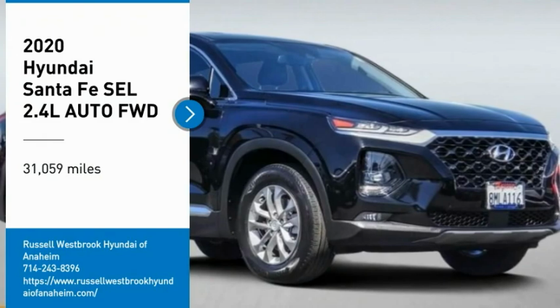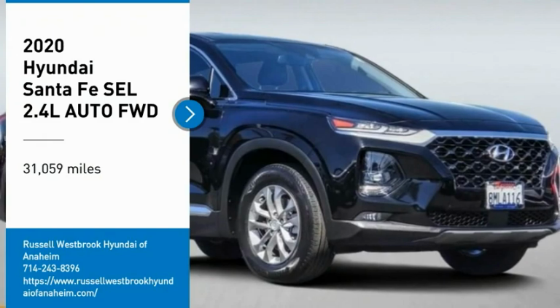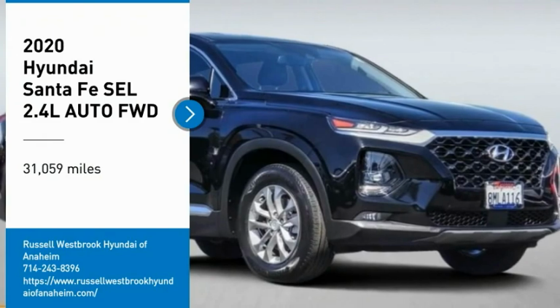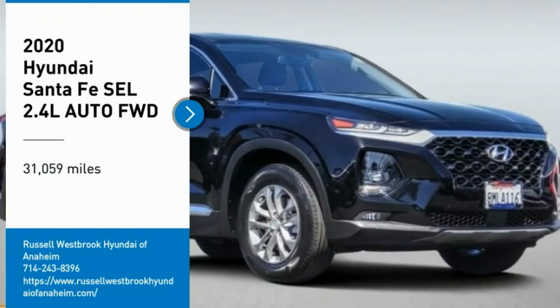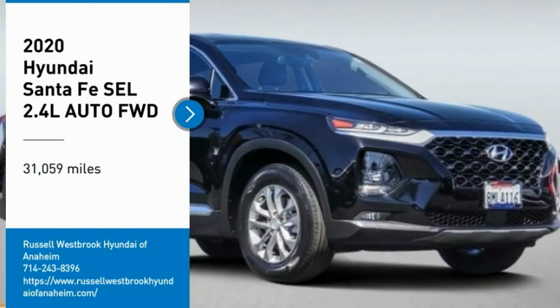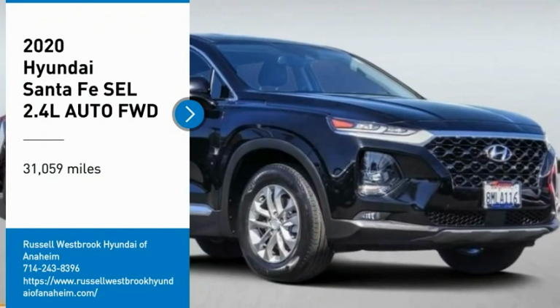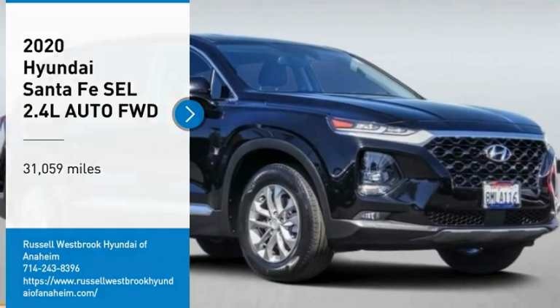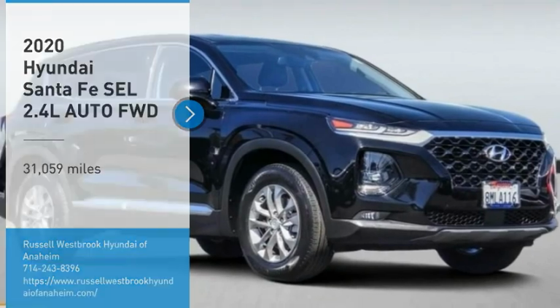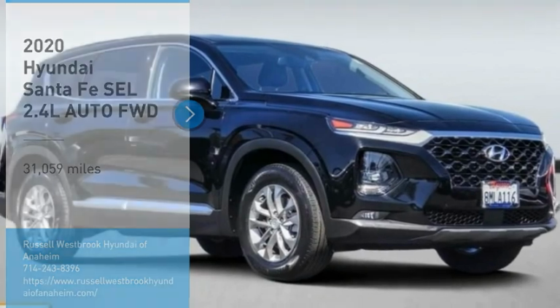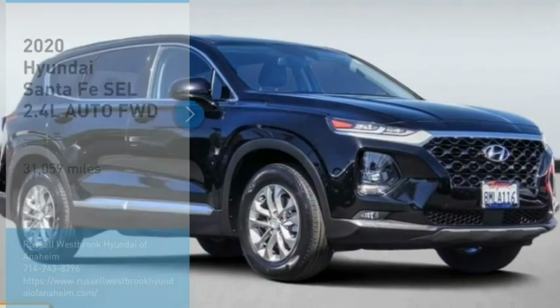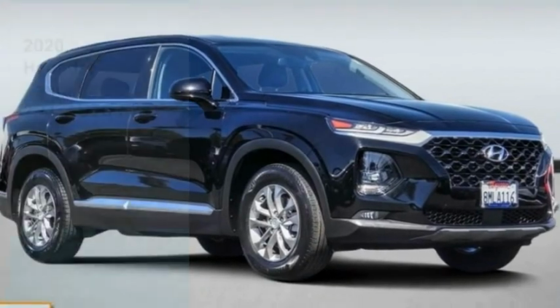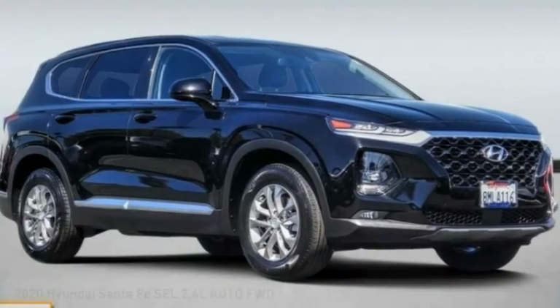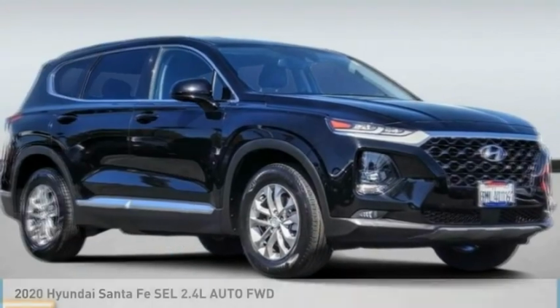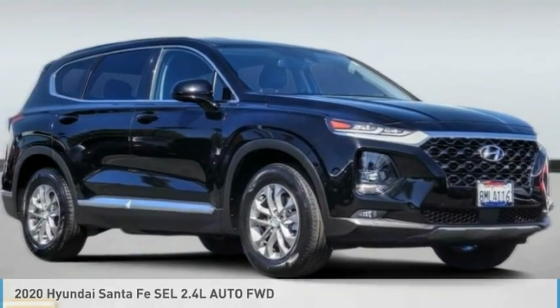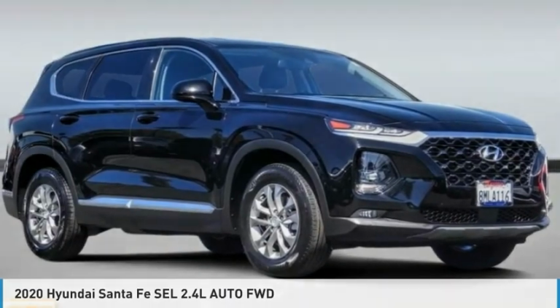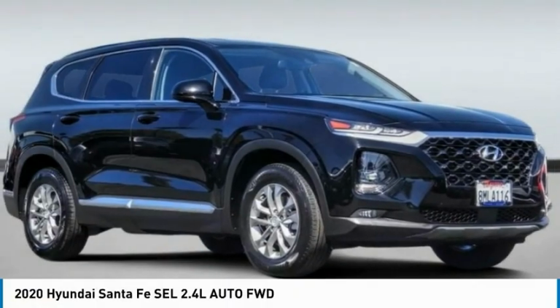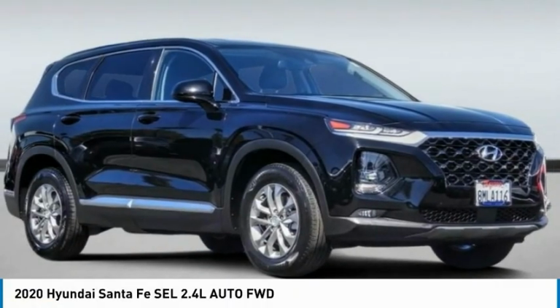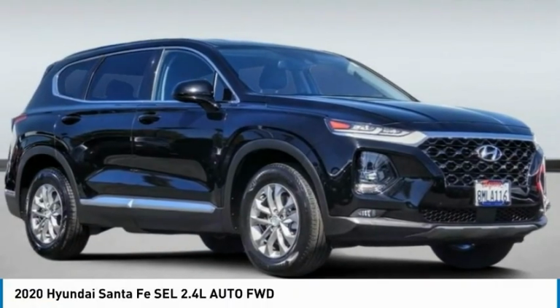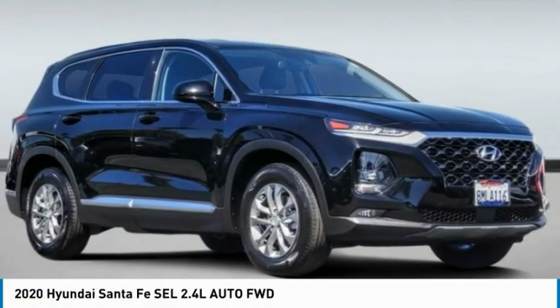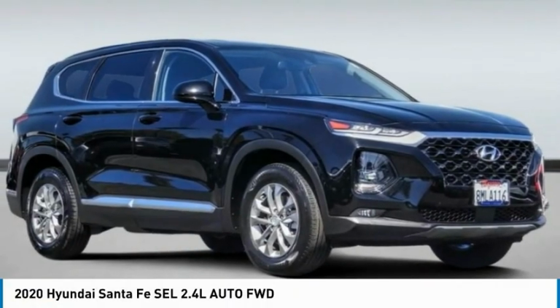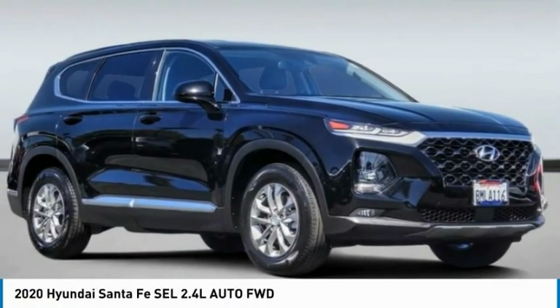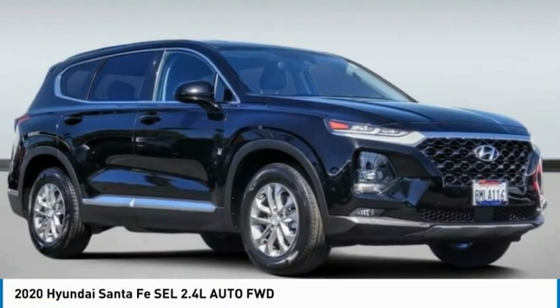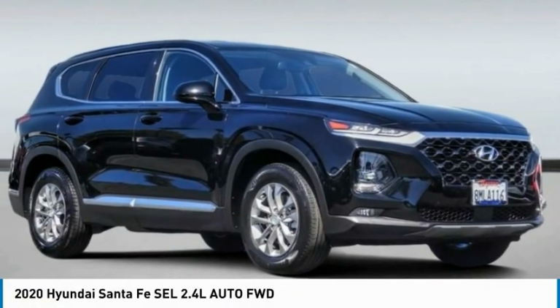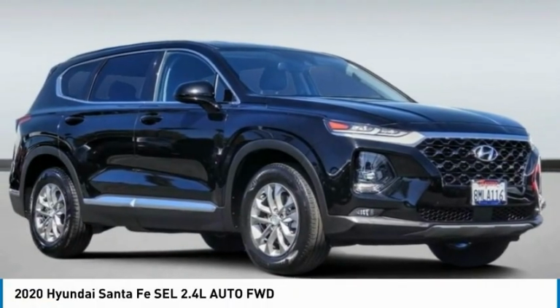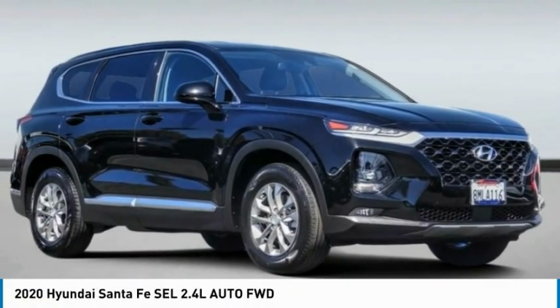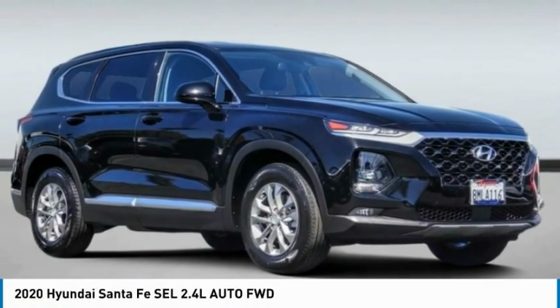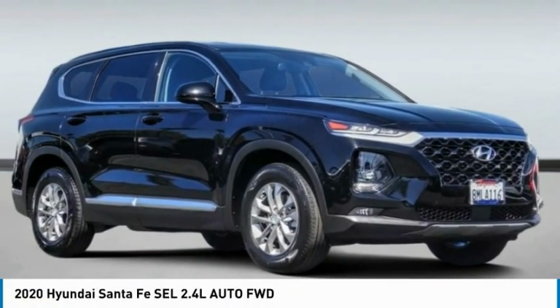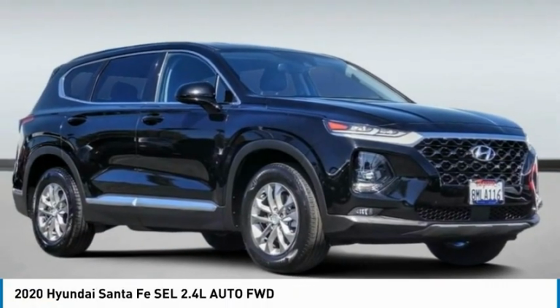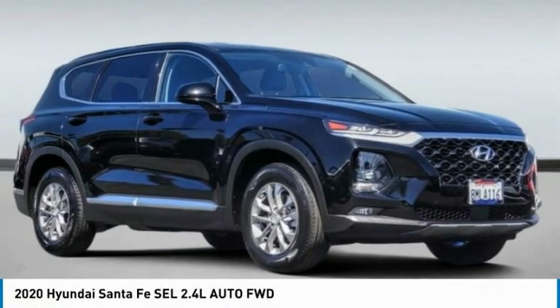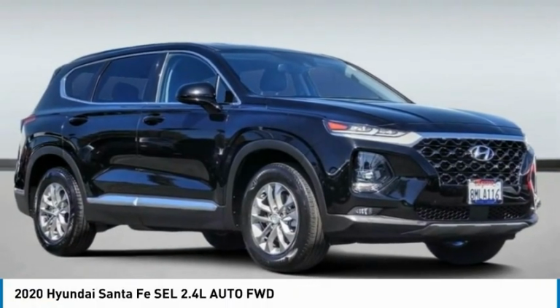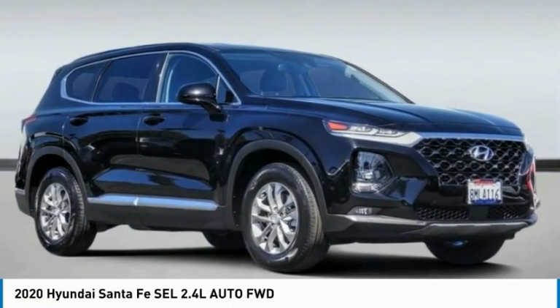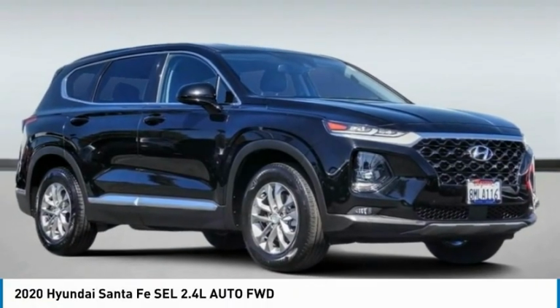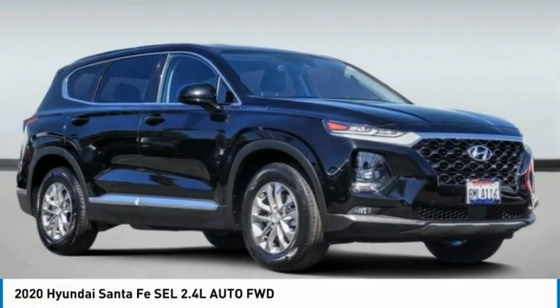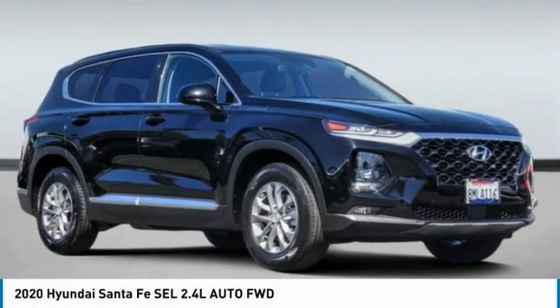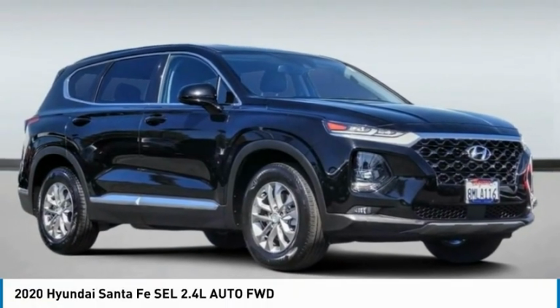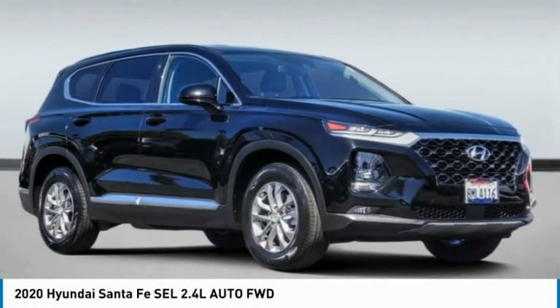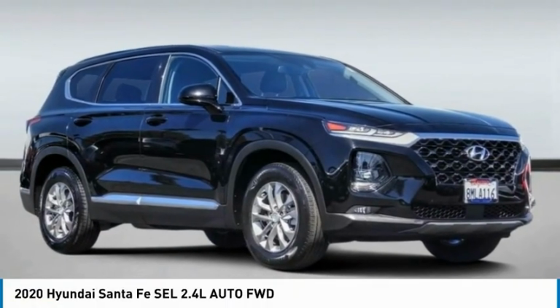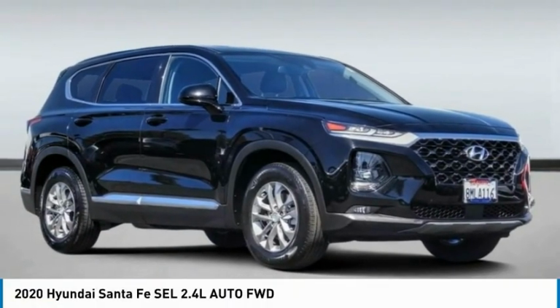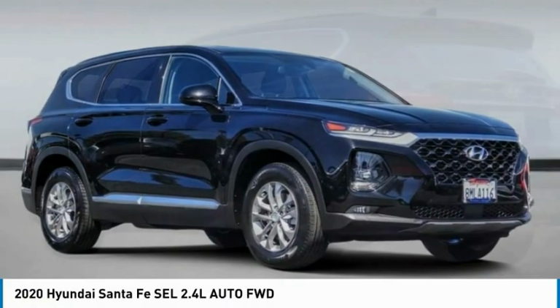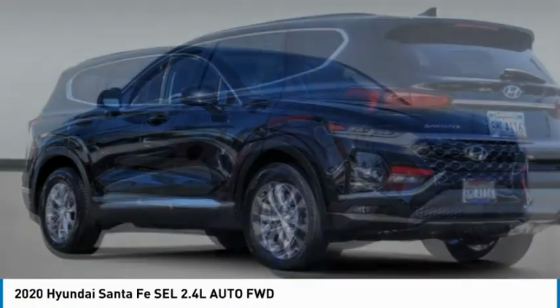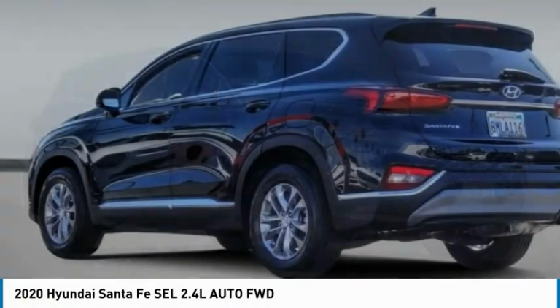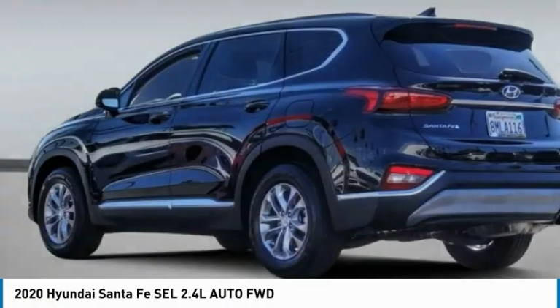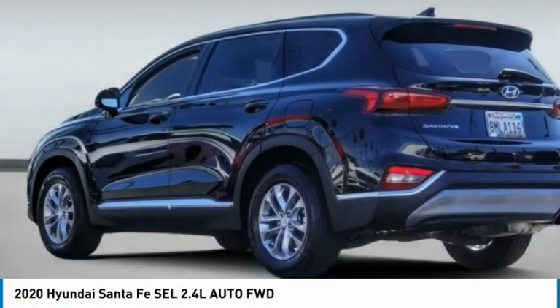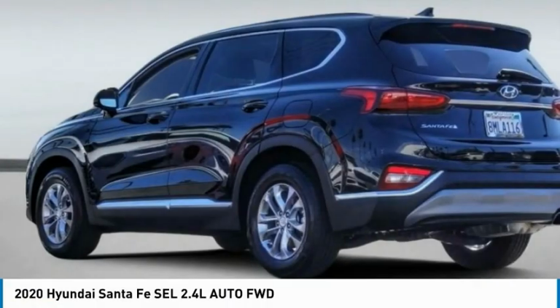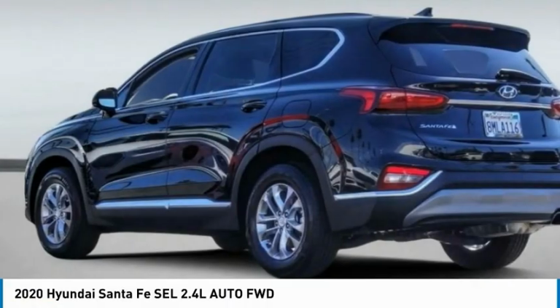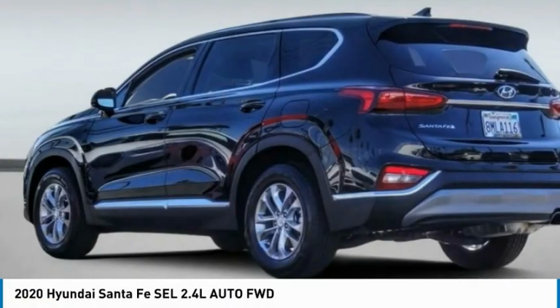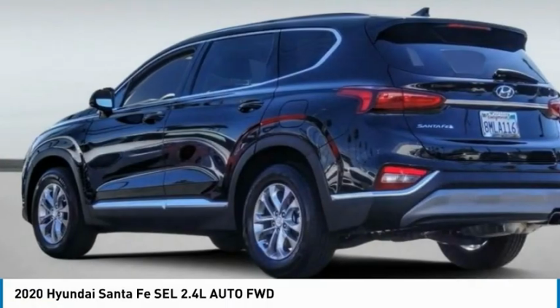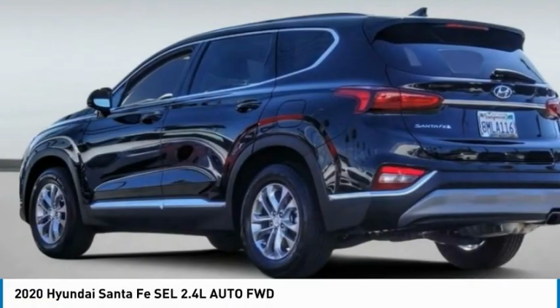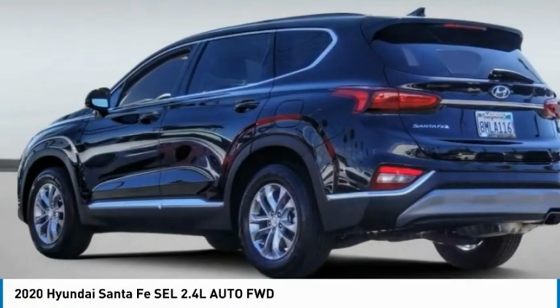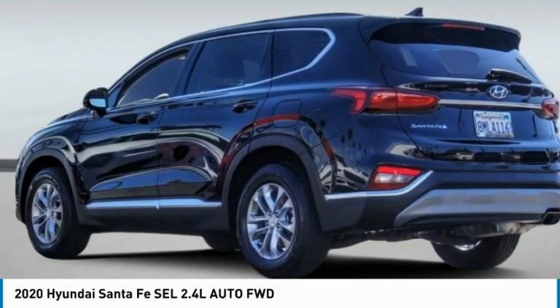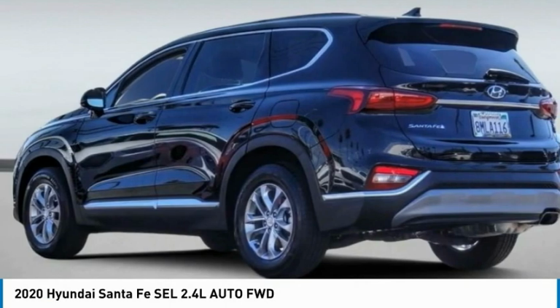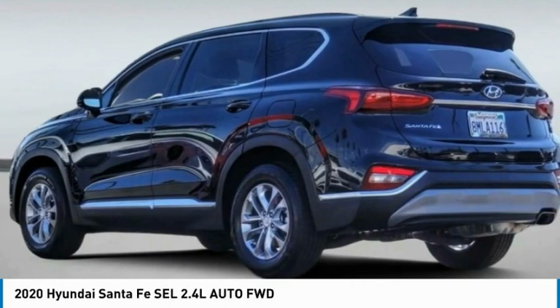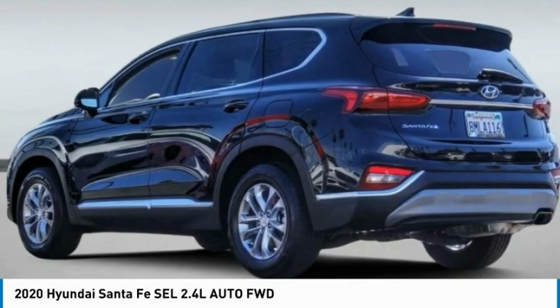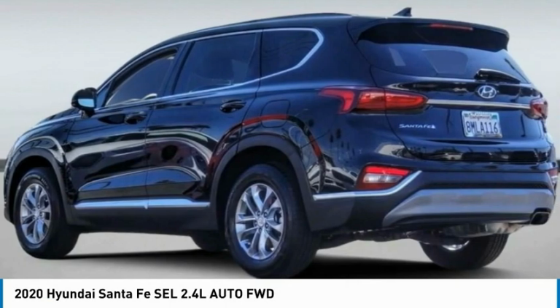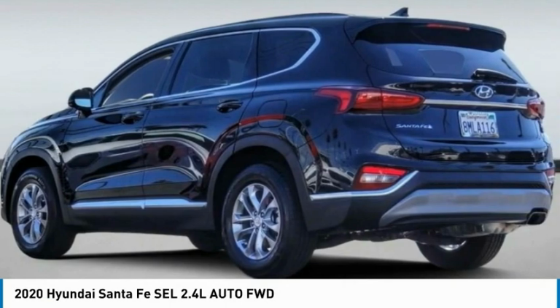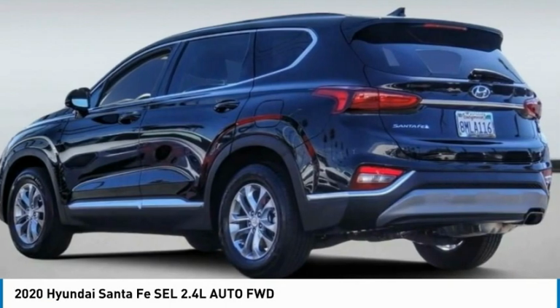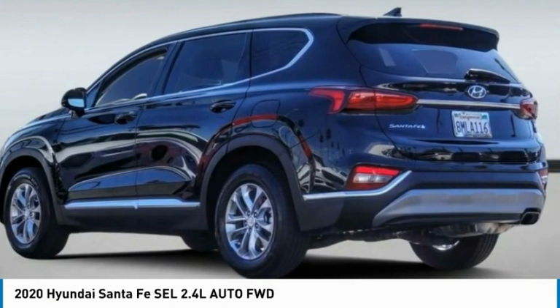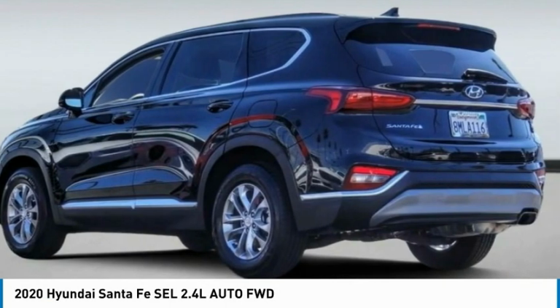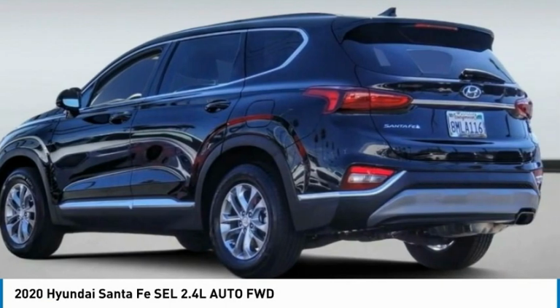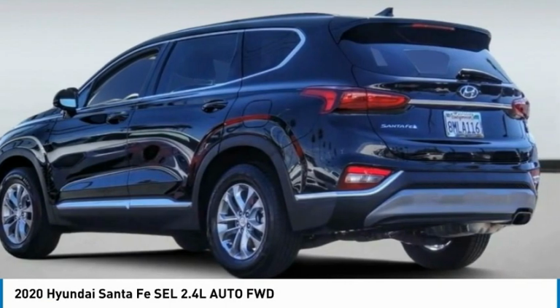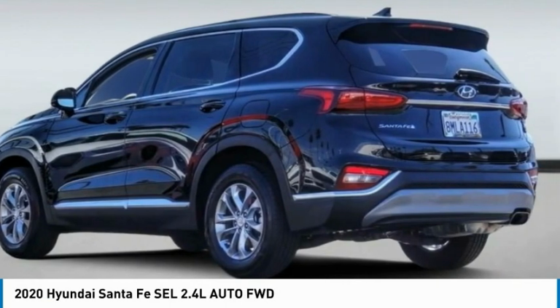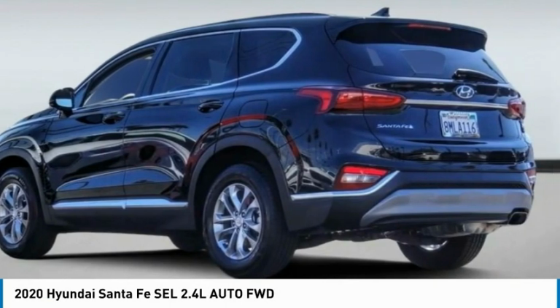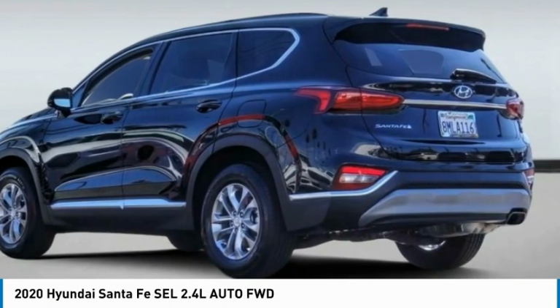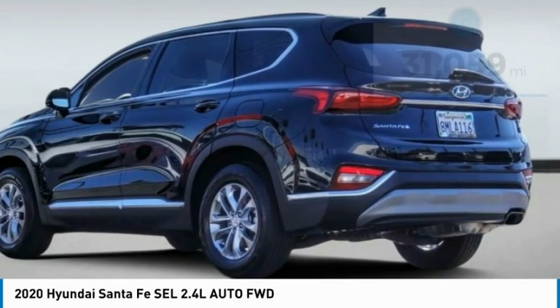2020 Santa Fe. Style. Quality. Performance. Value. Need we say more?